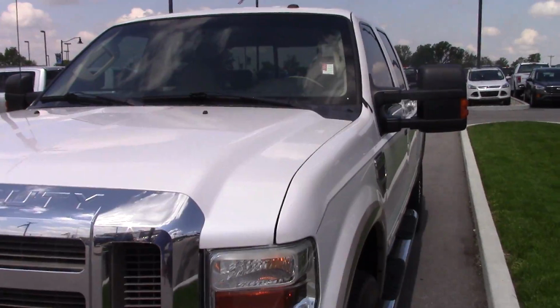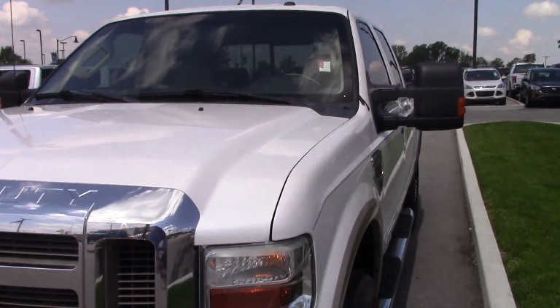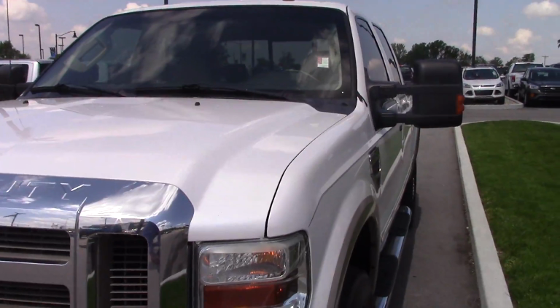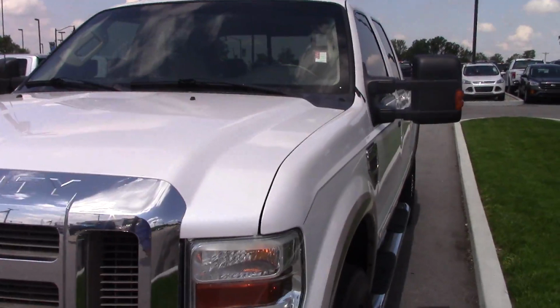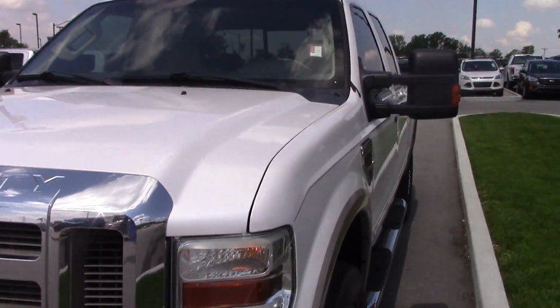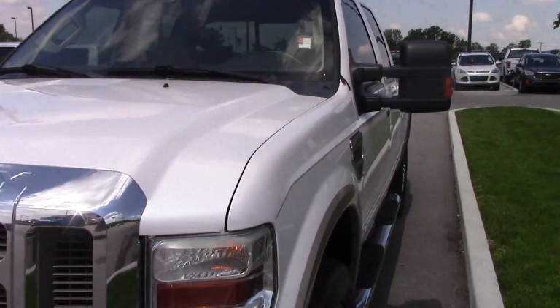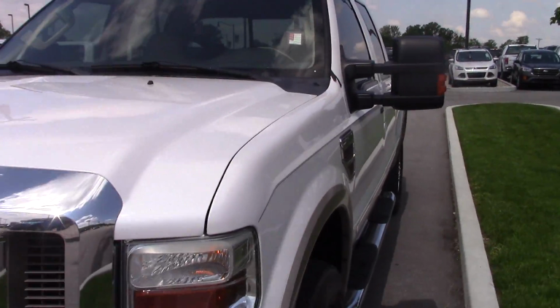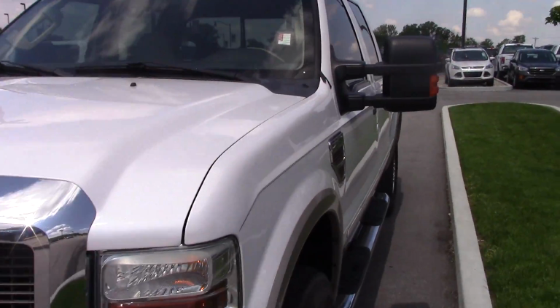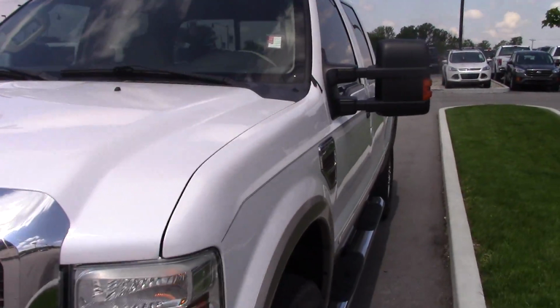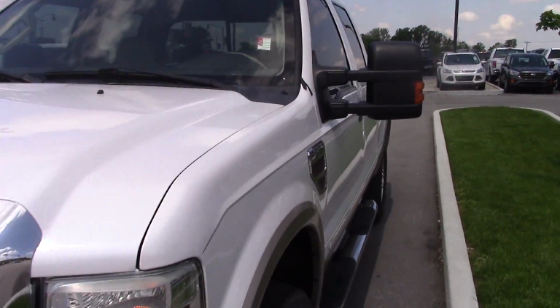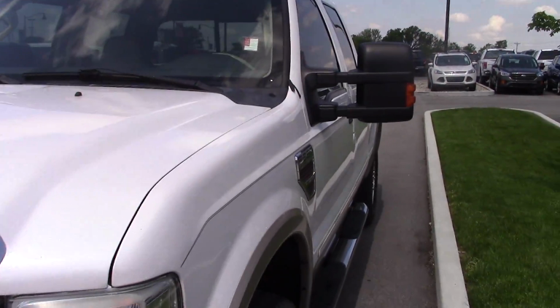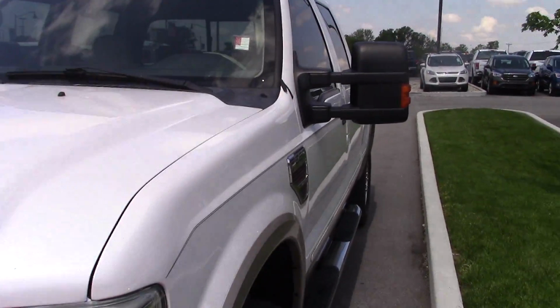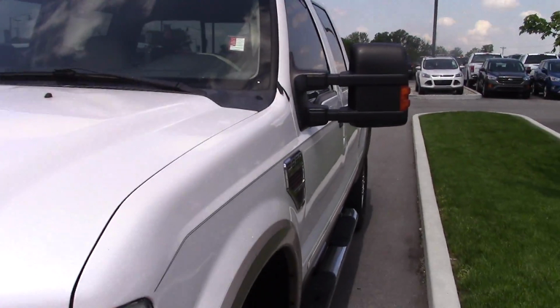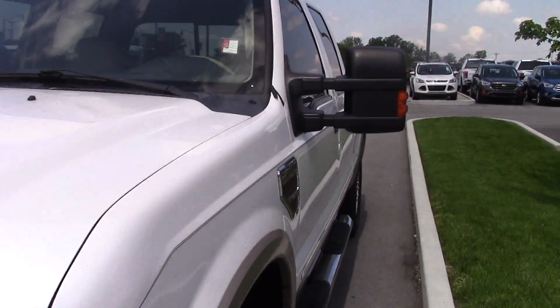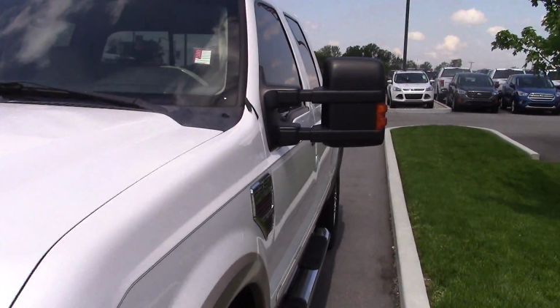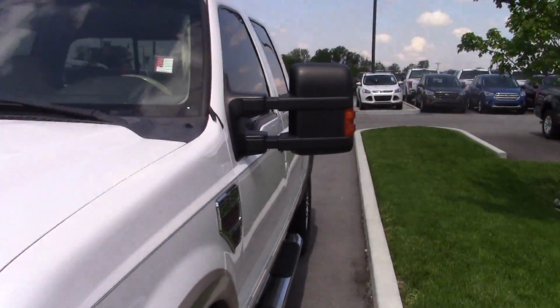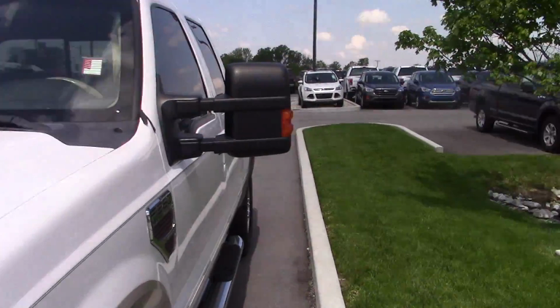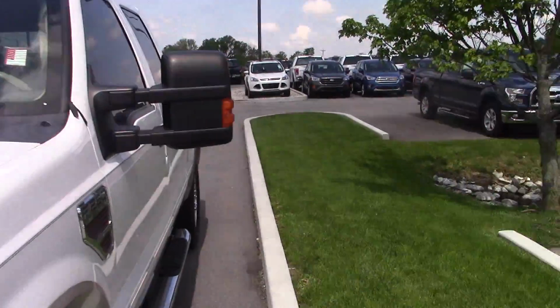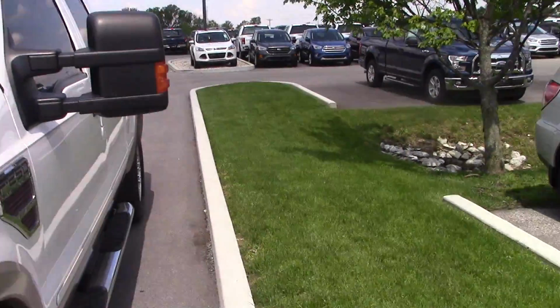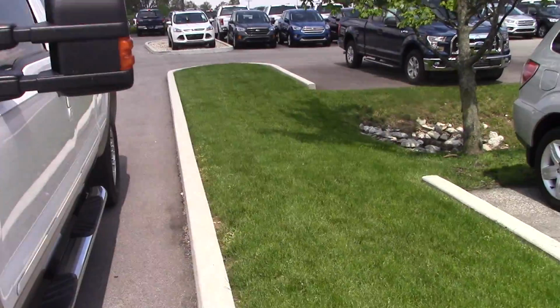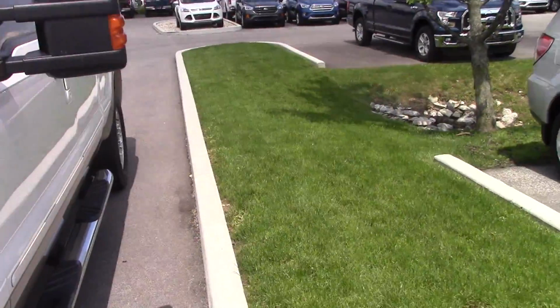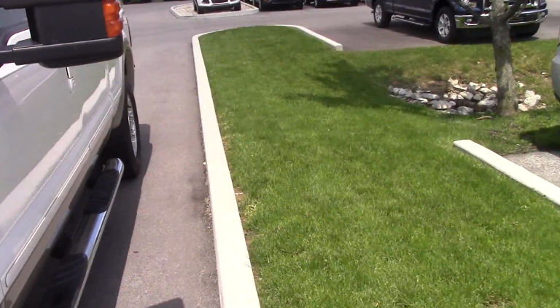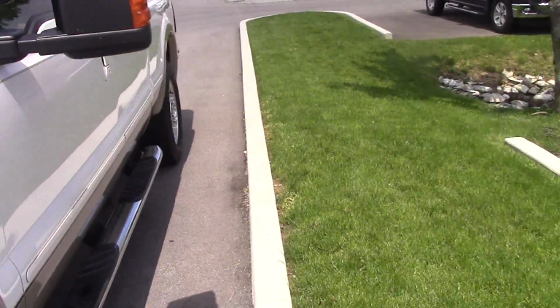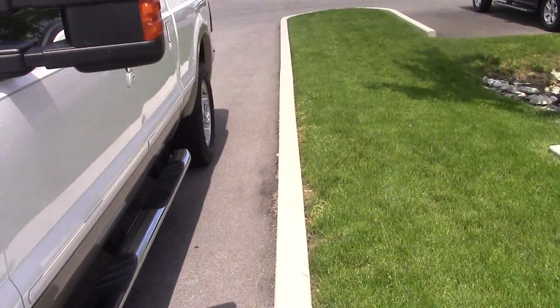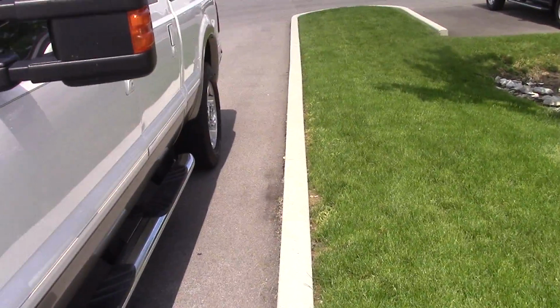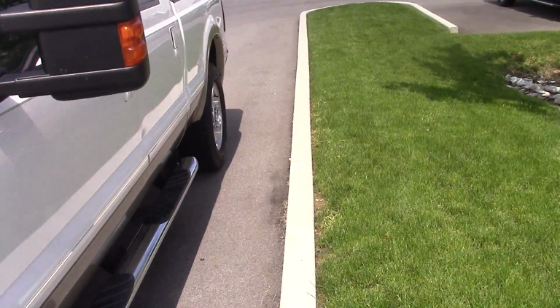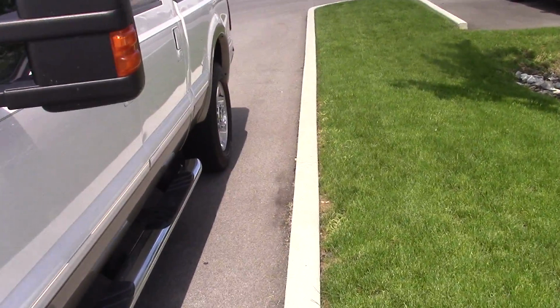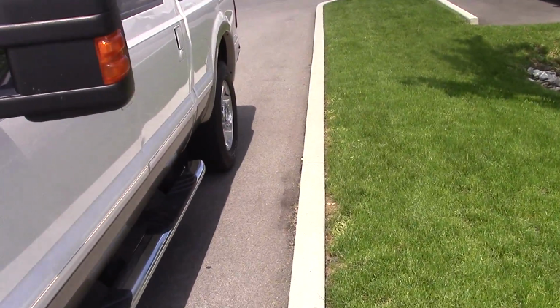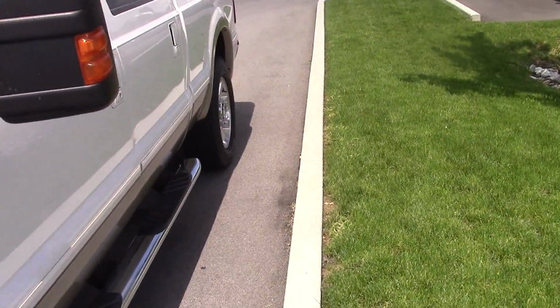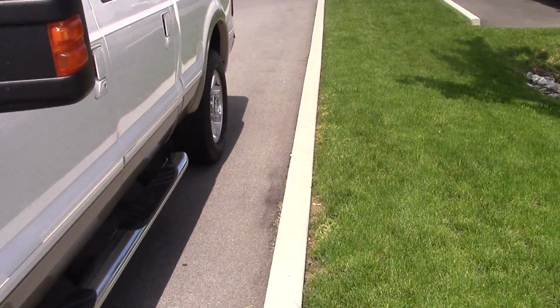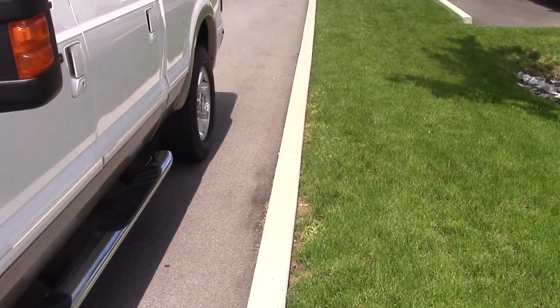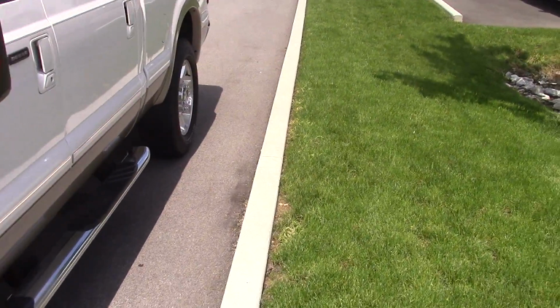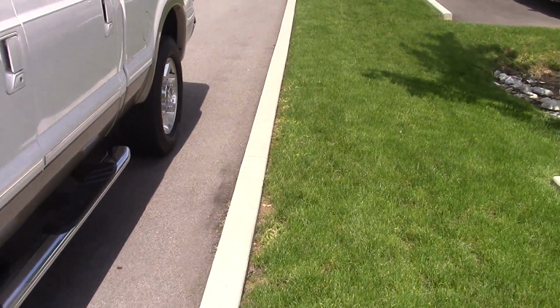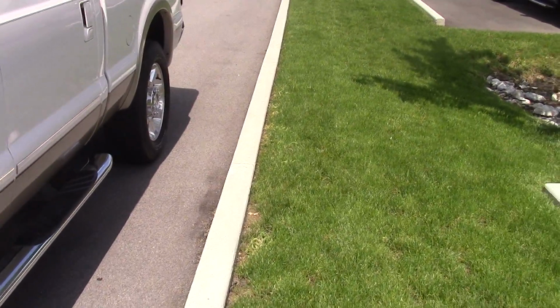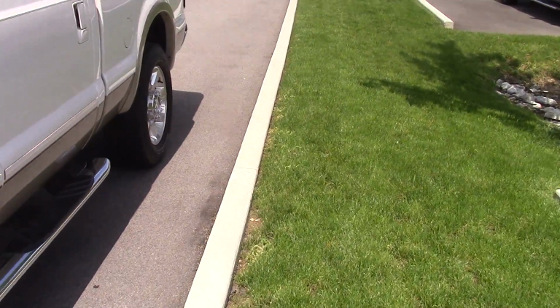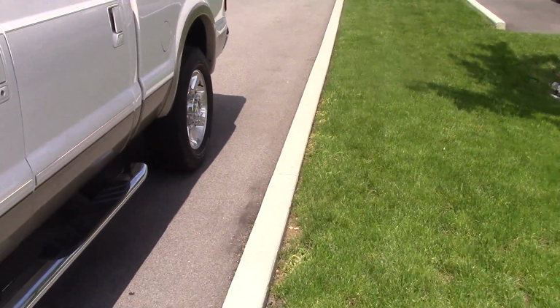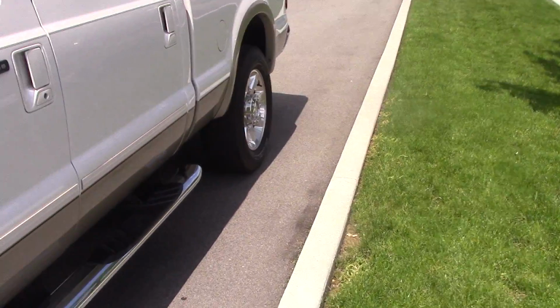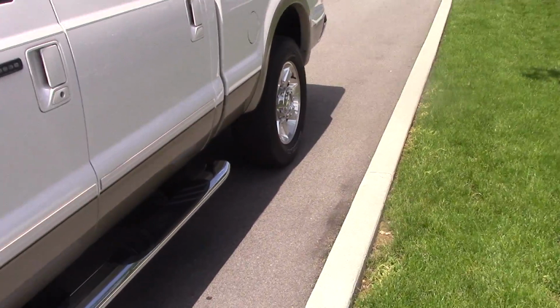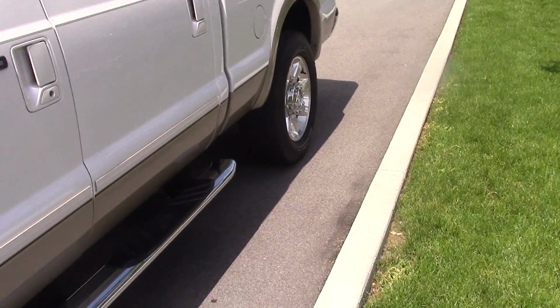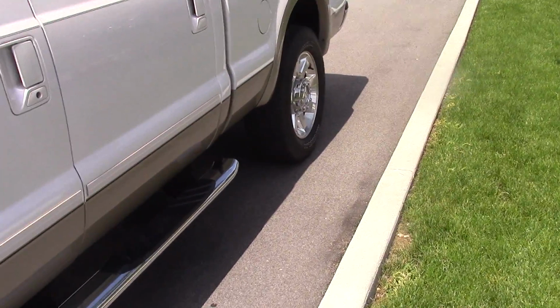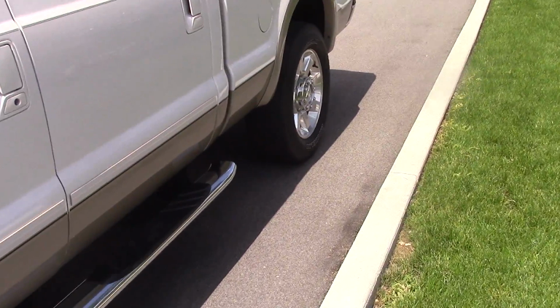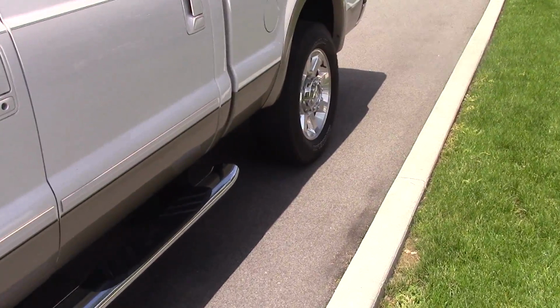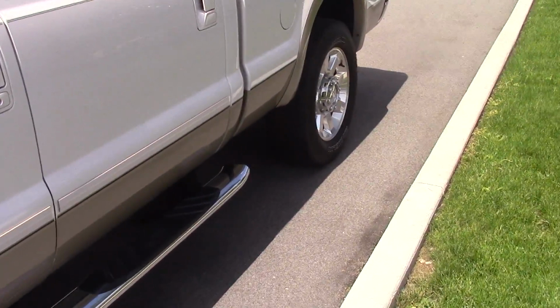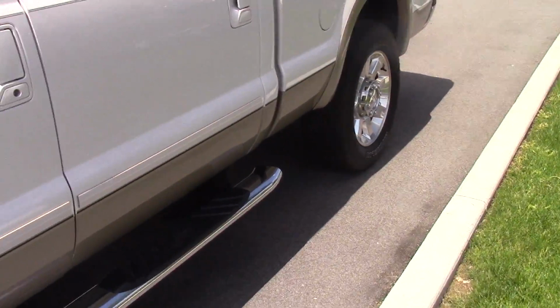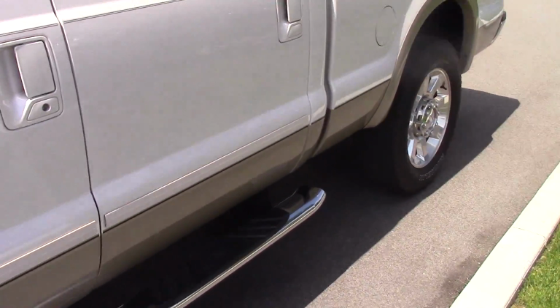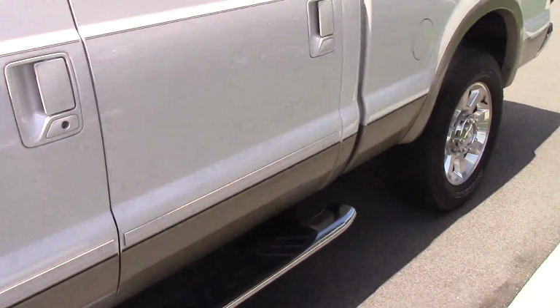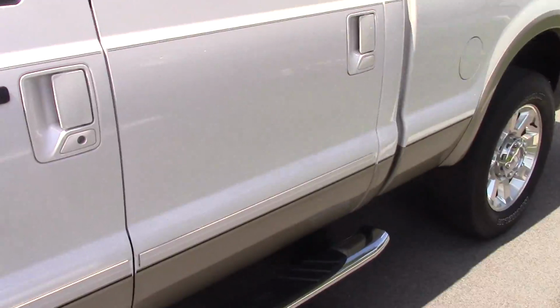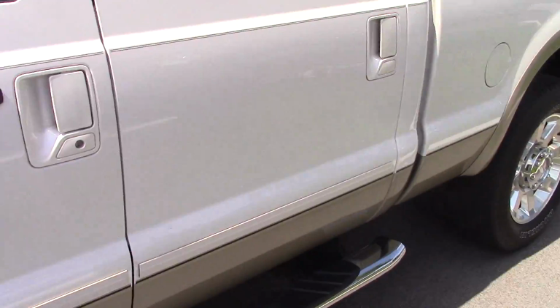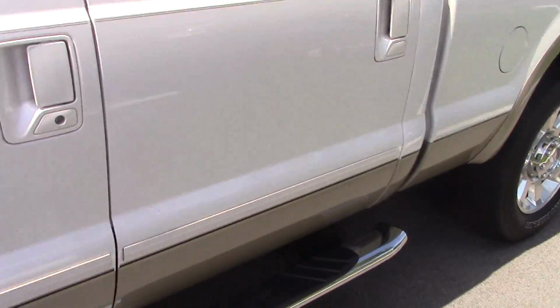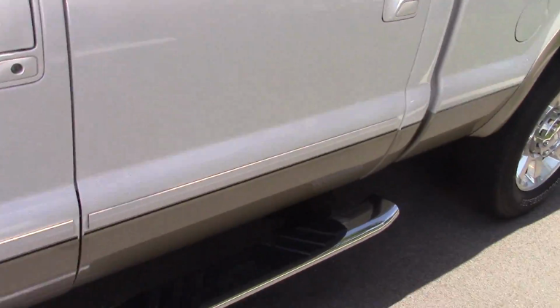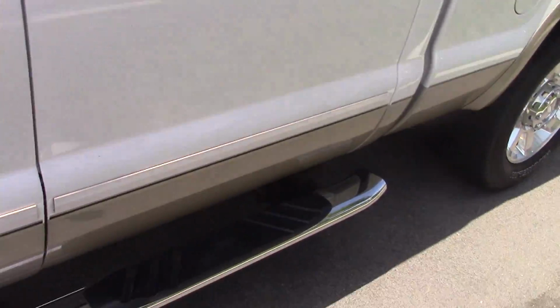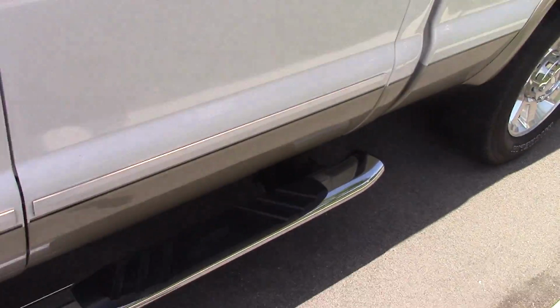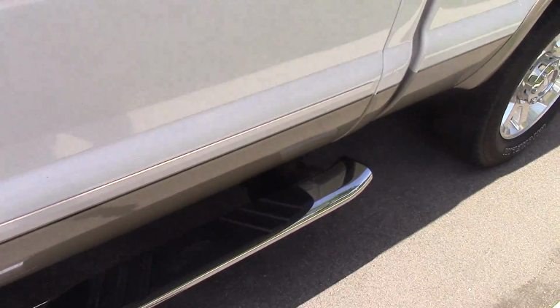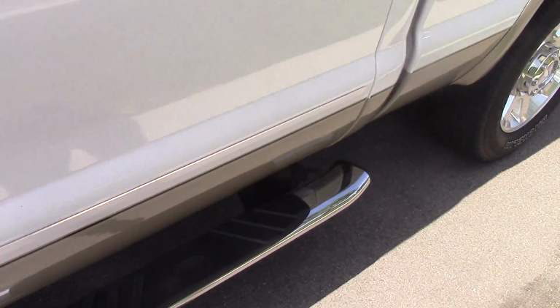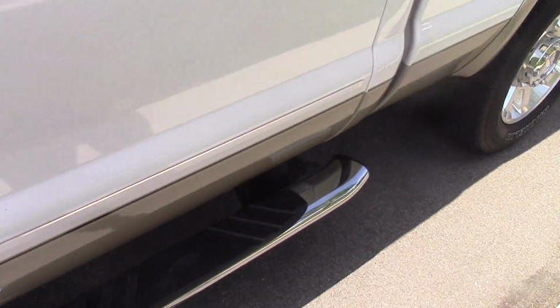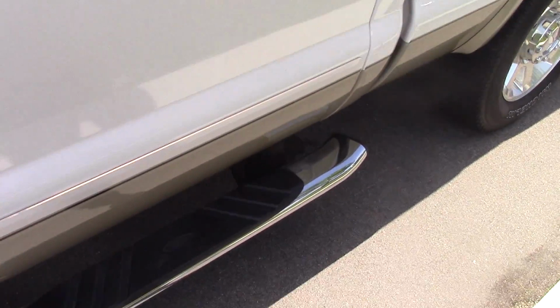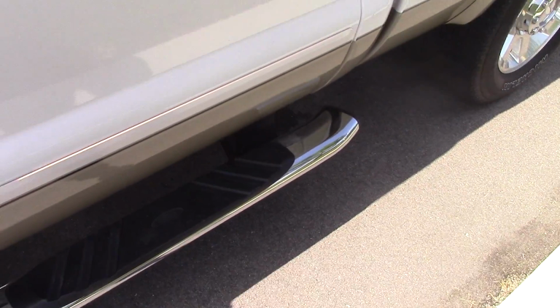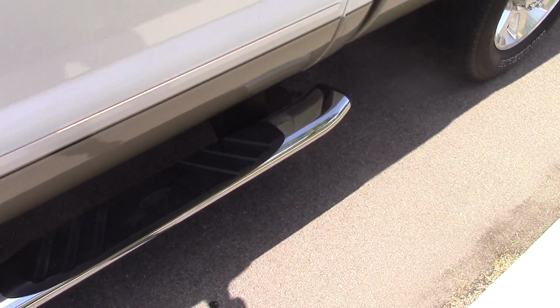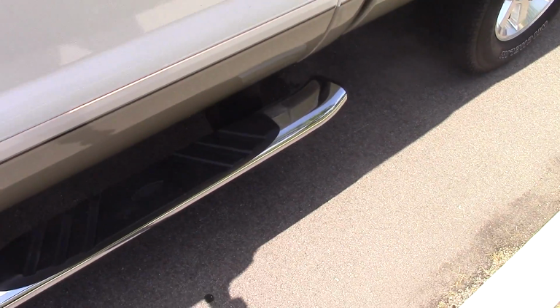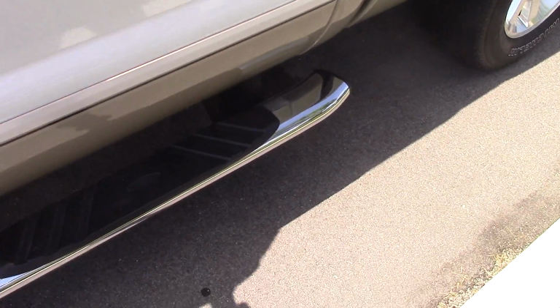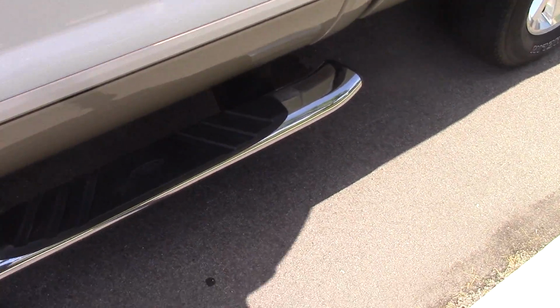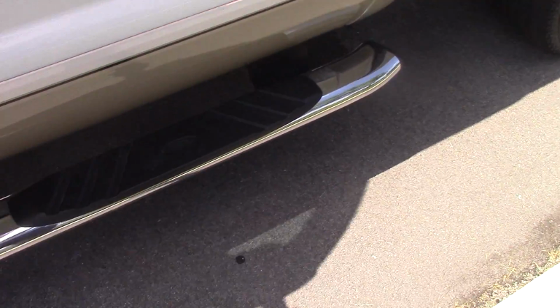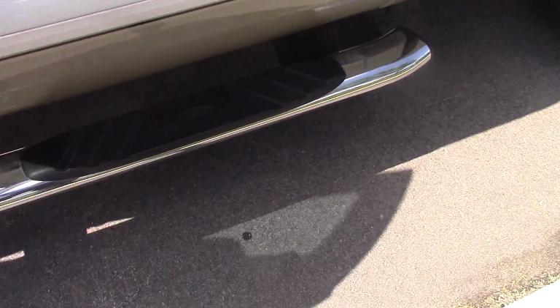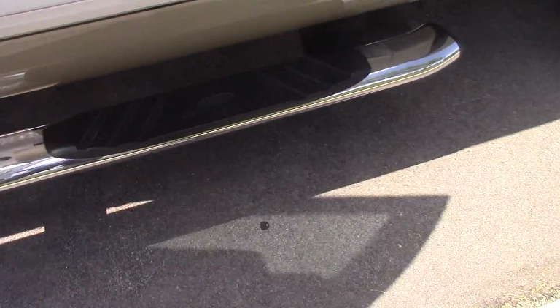Hi, this is Steve Meagan at Bill Estes Ford. This is the 2010 F-250 in quite a bottom line.